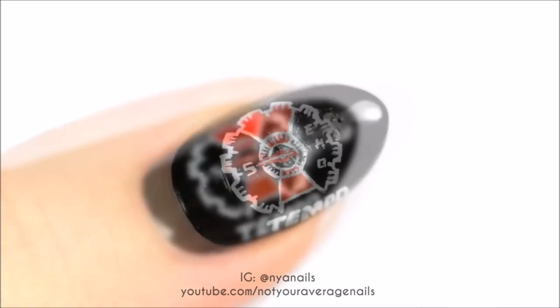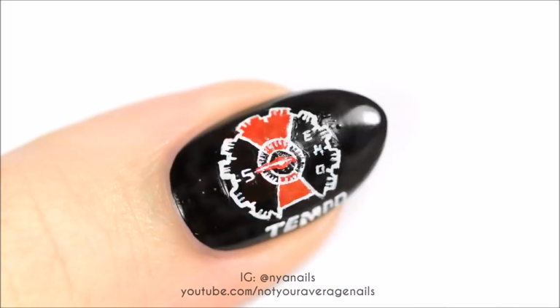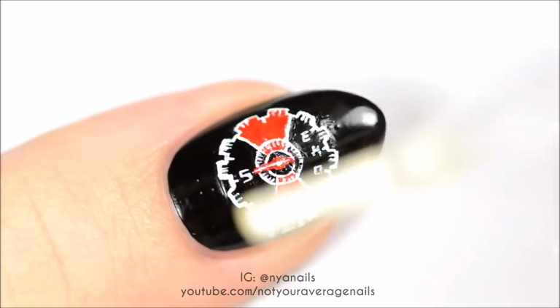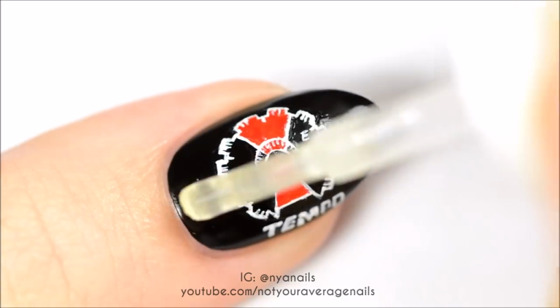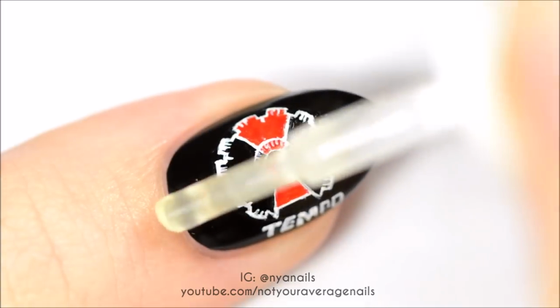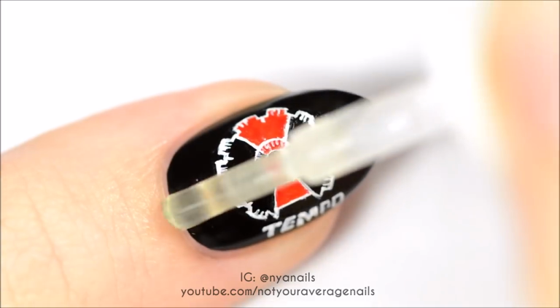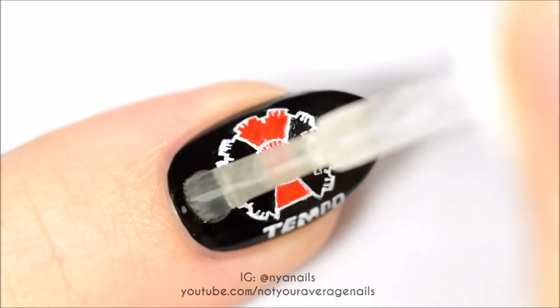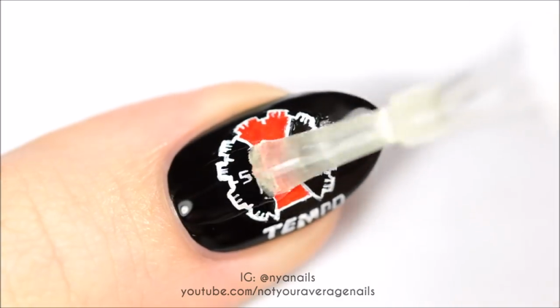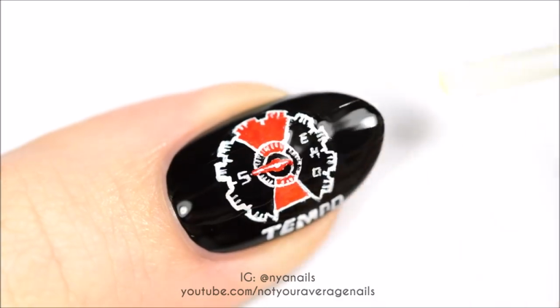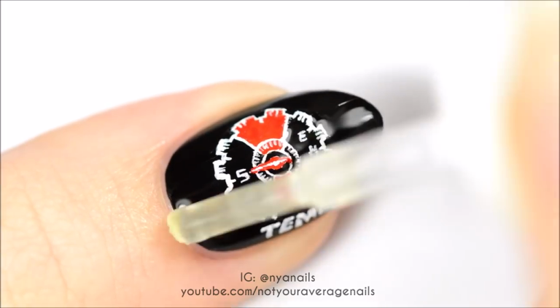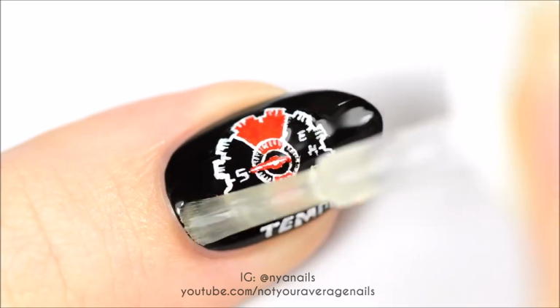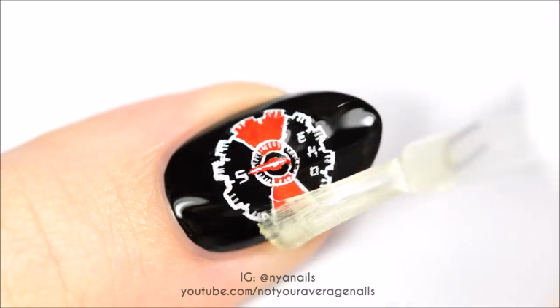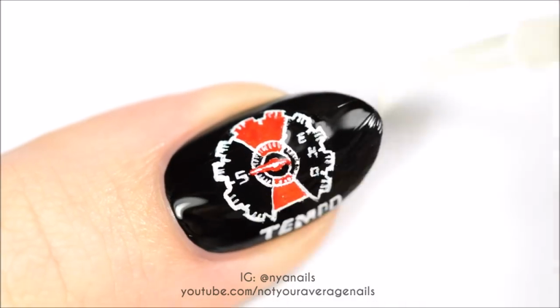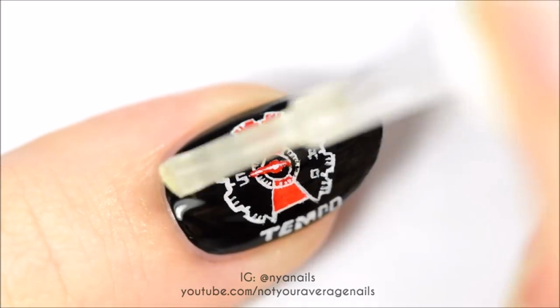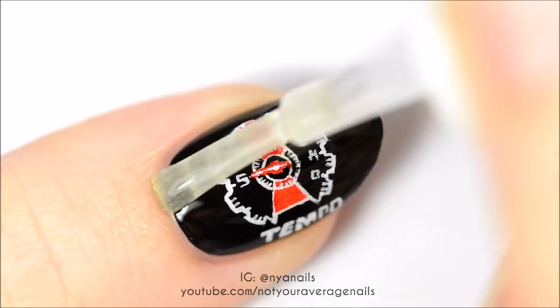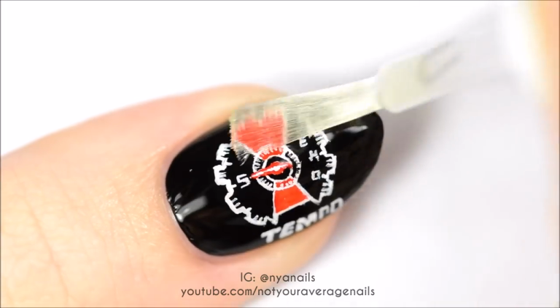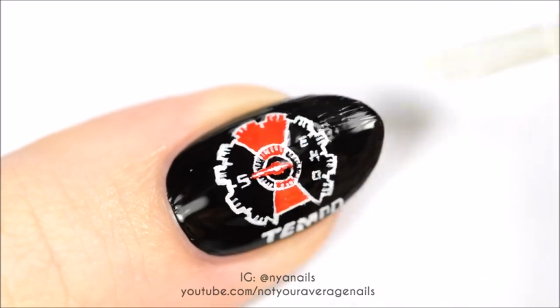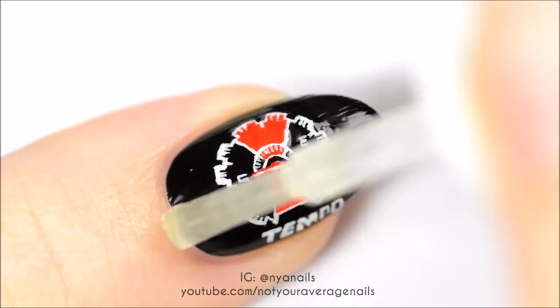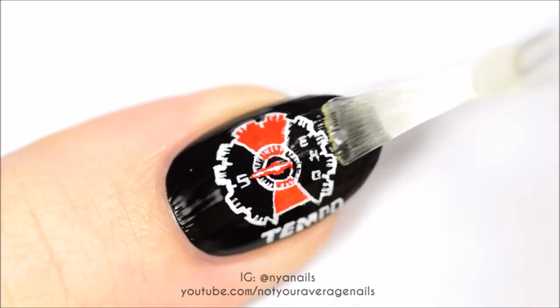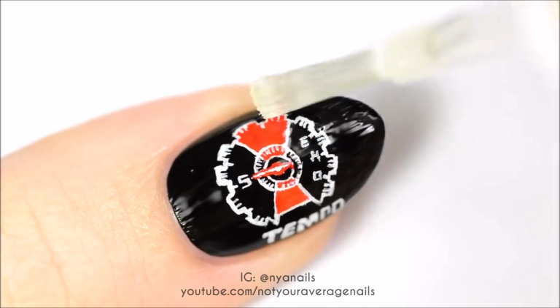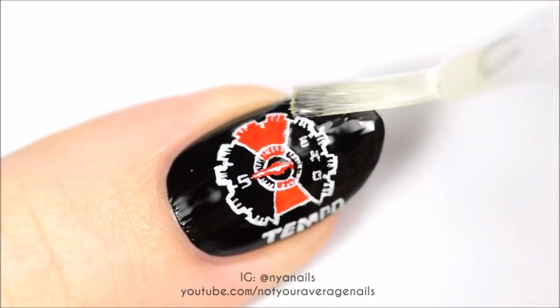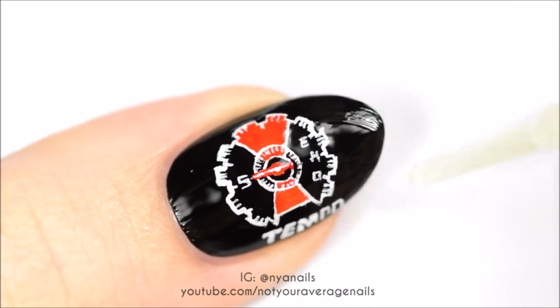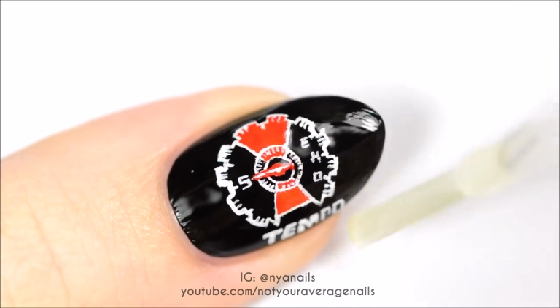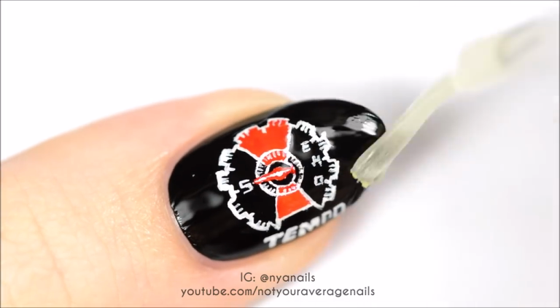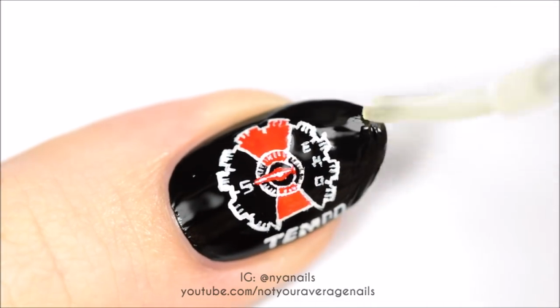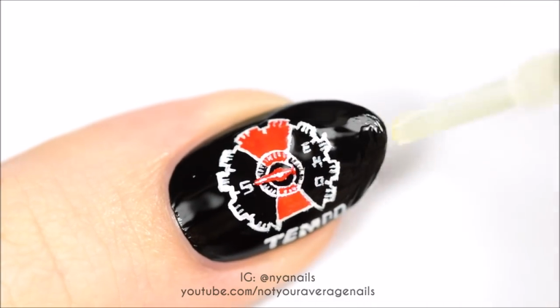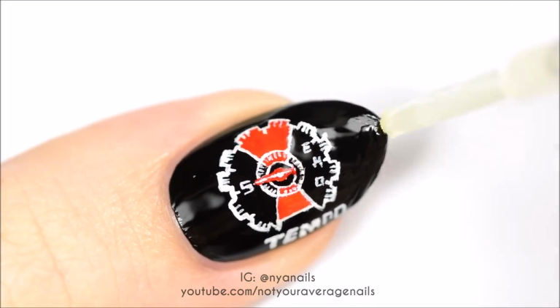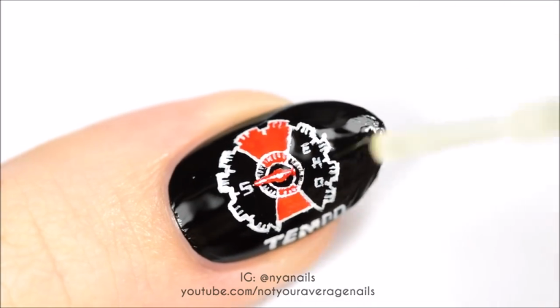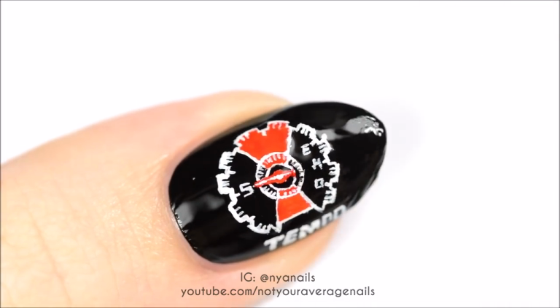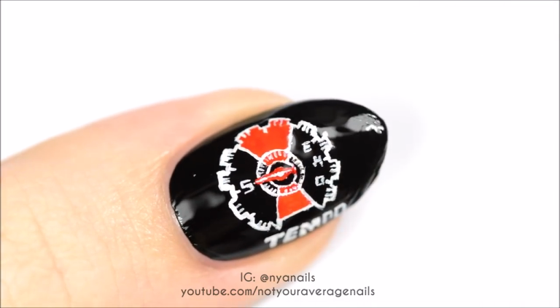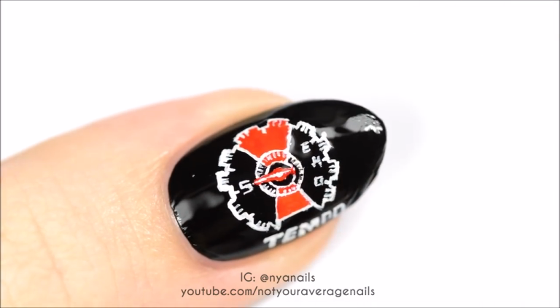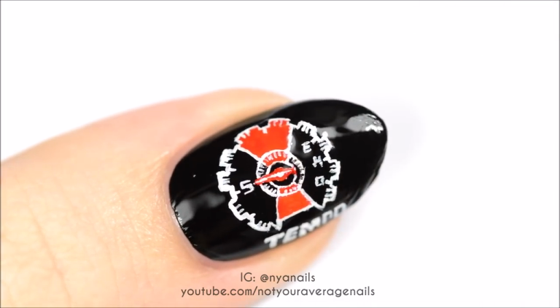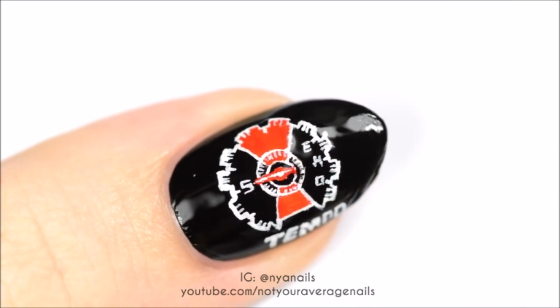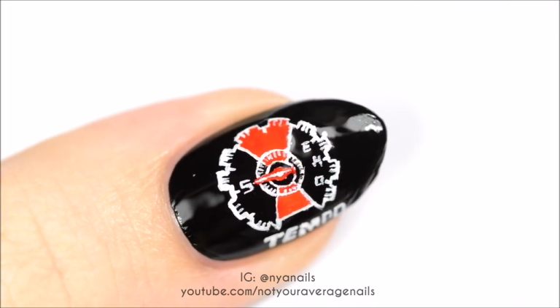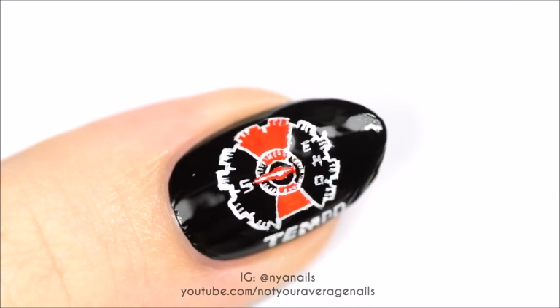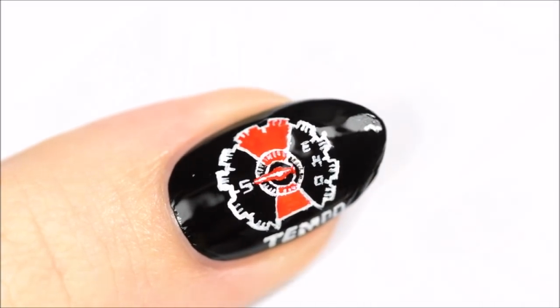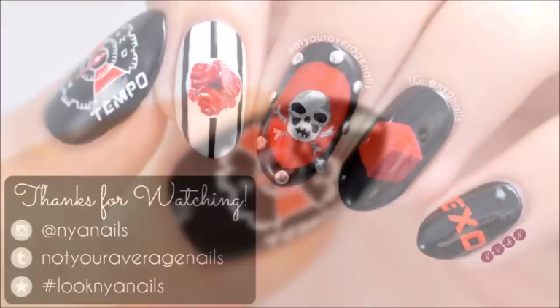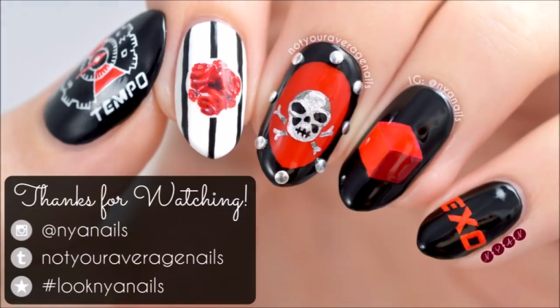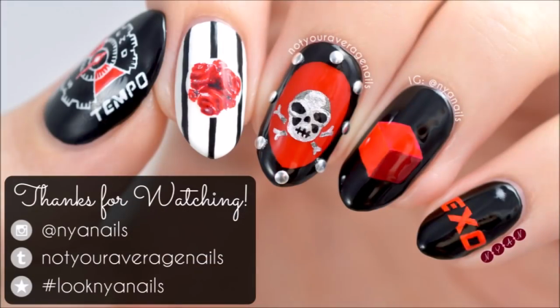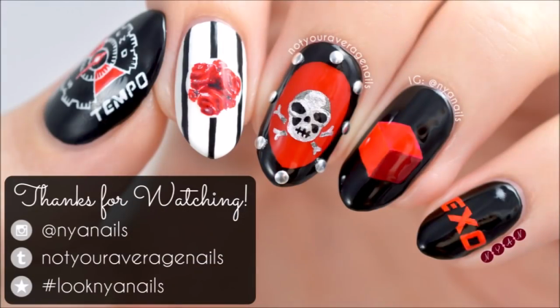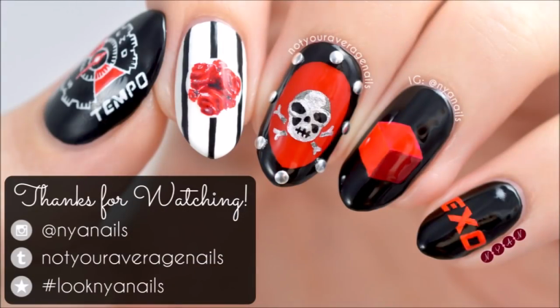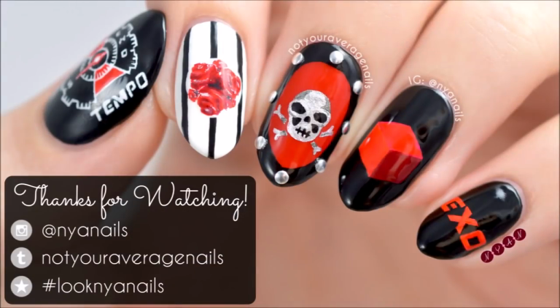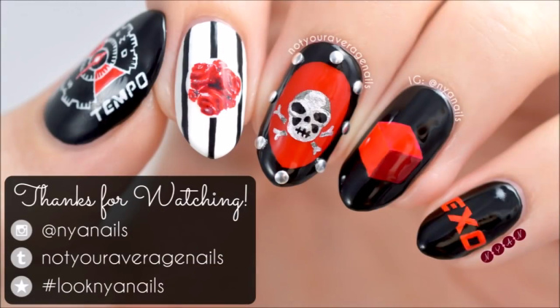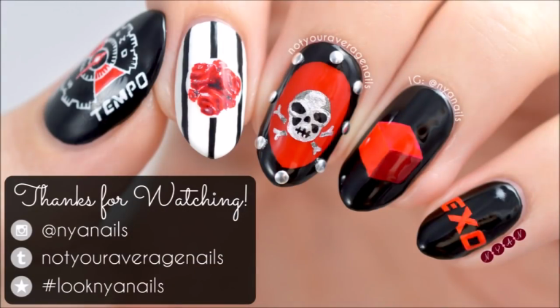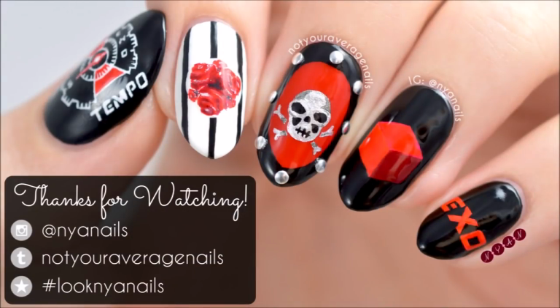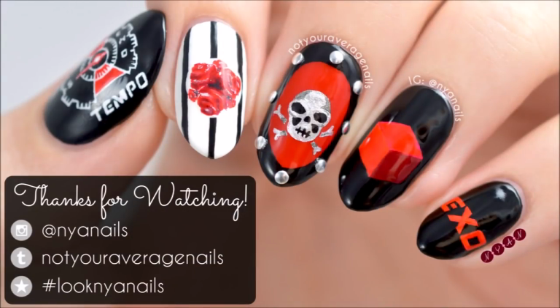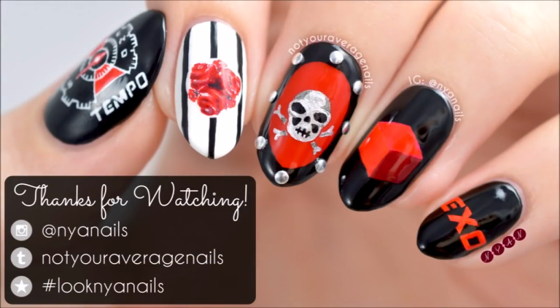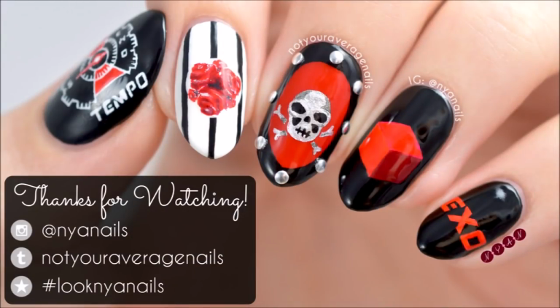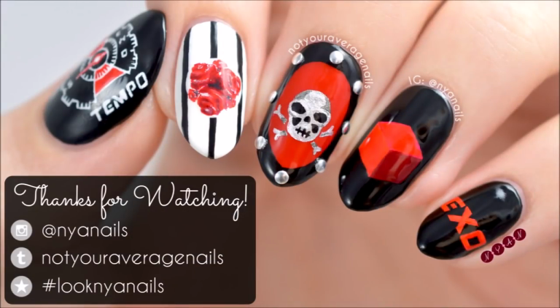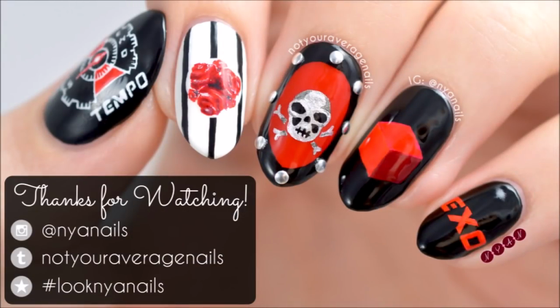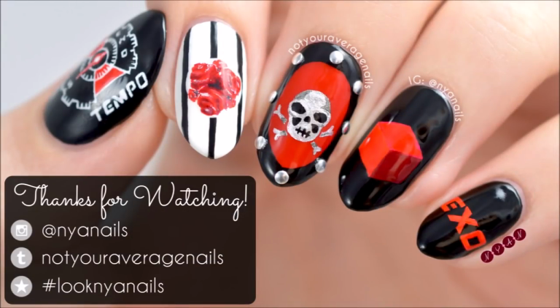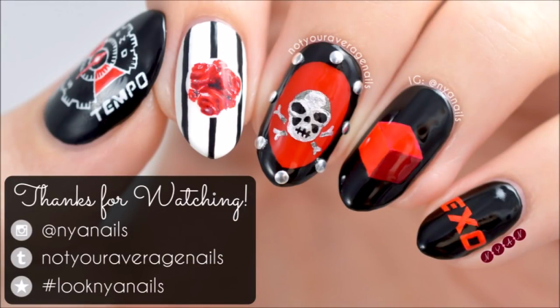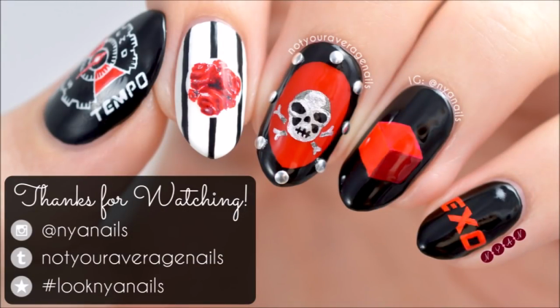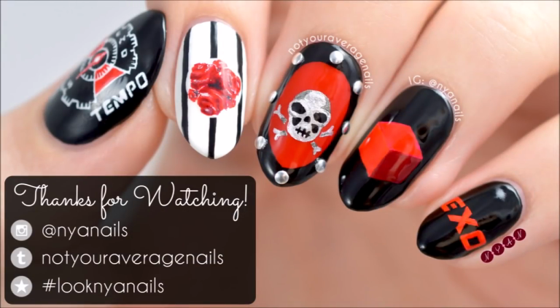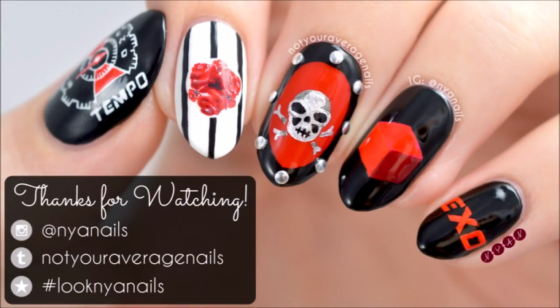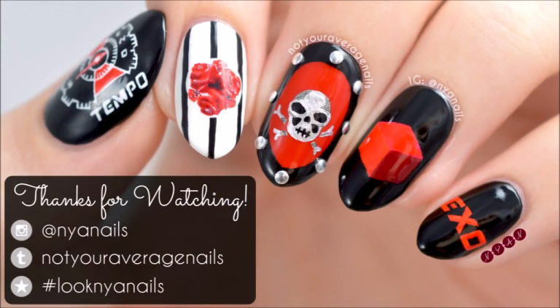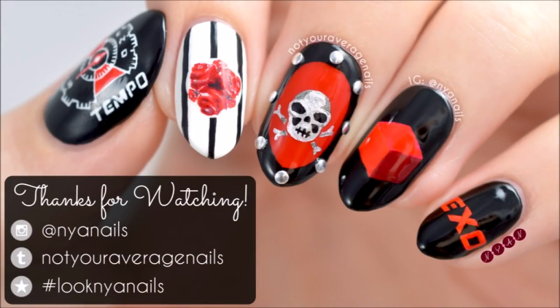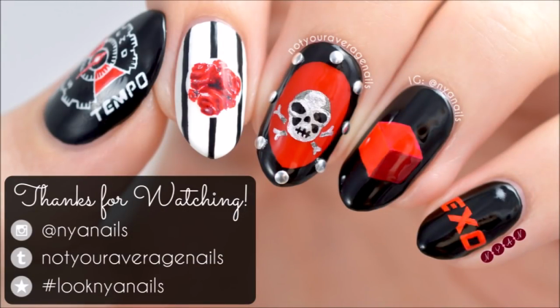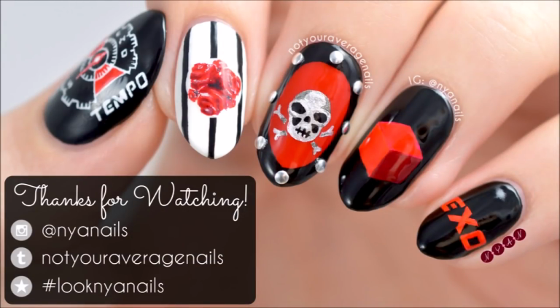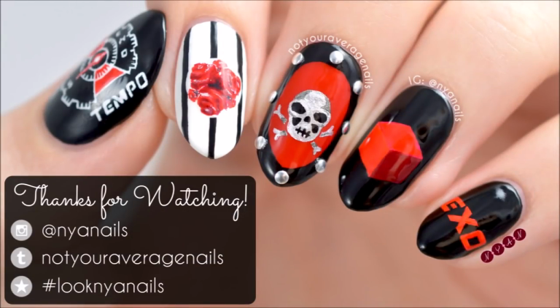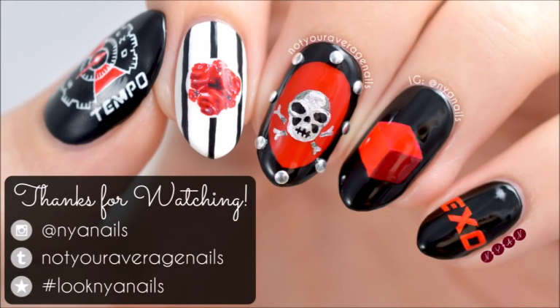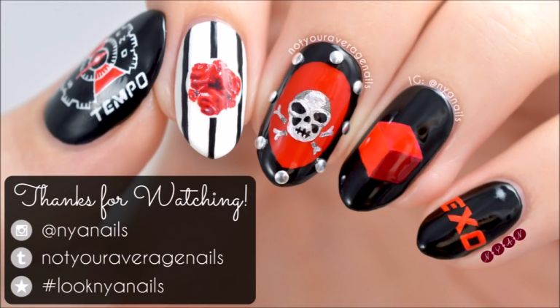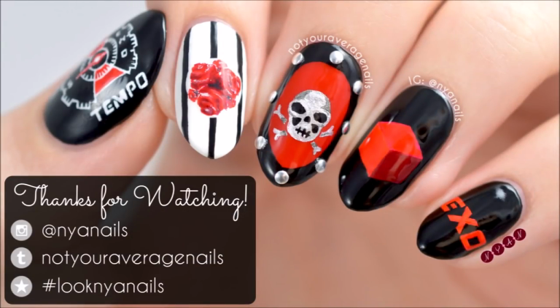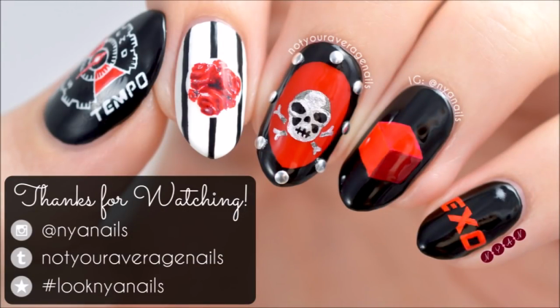Seal in your design with a topcoat and you're done! All the products used in this video will be listed in the description below. Thanks for watching!